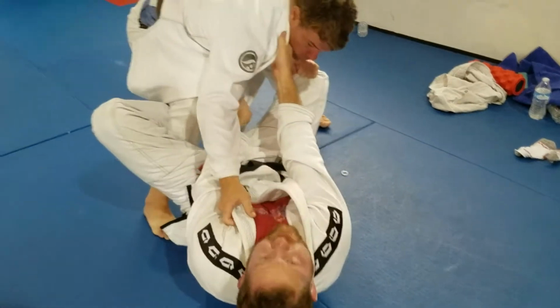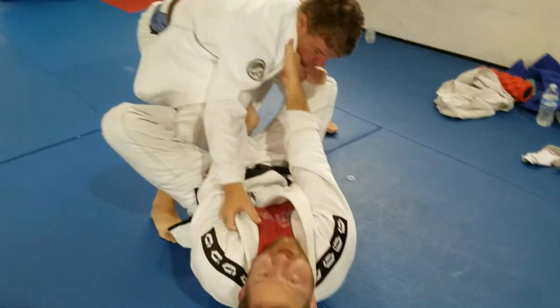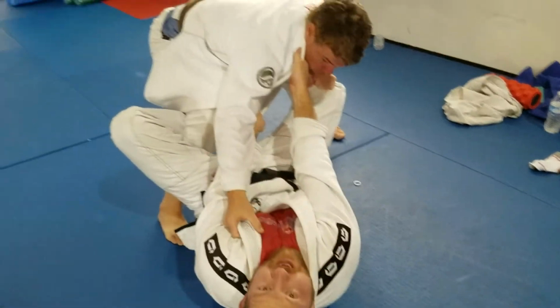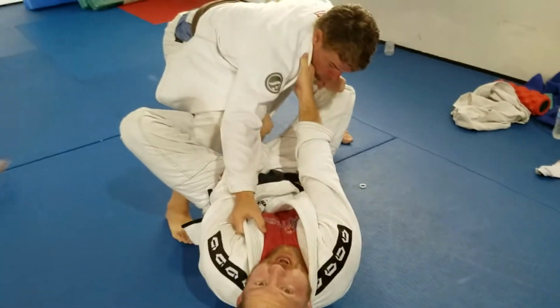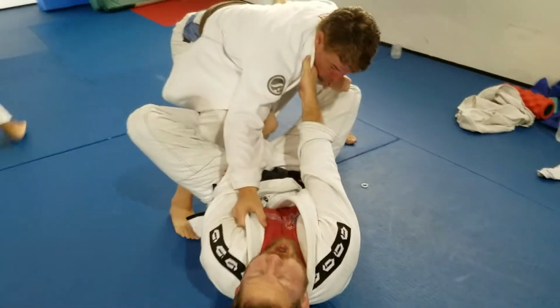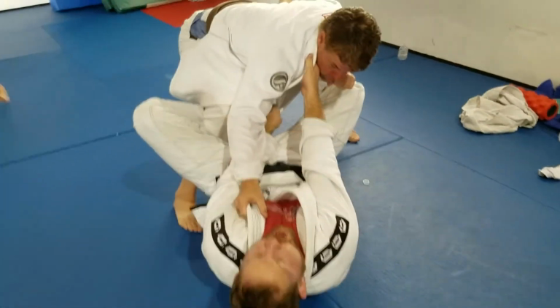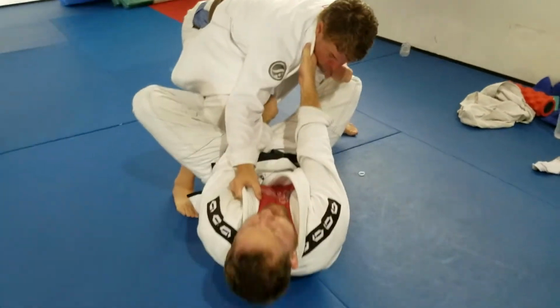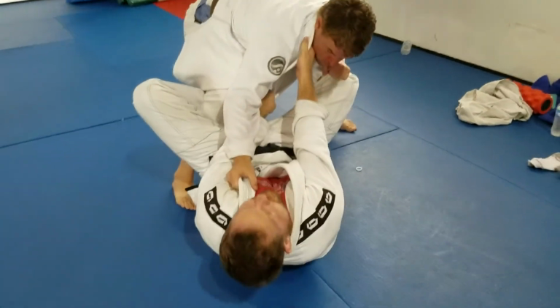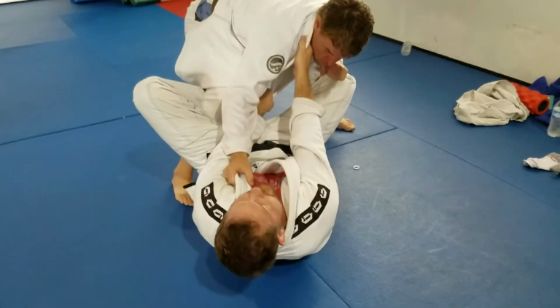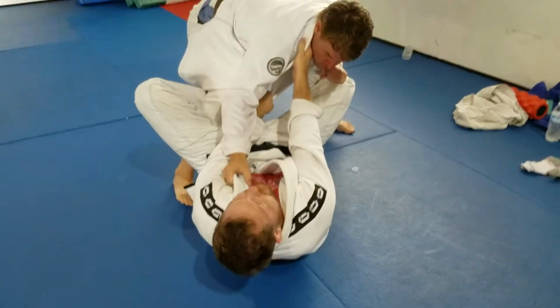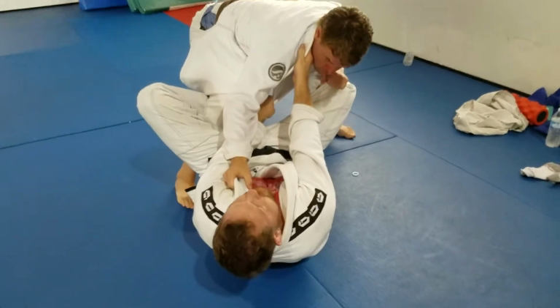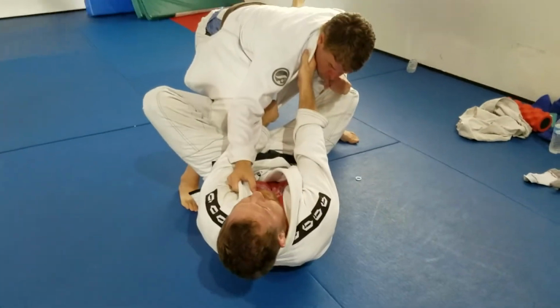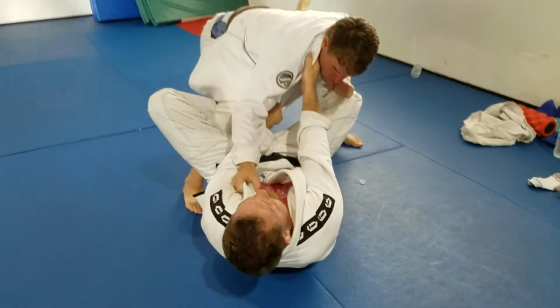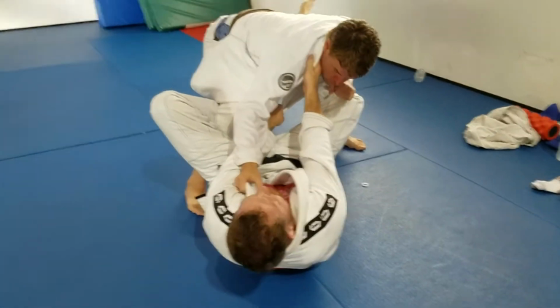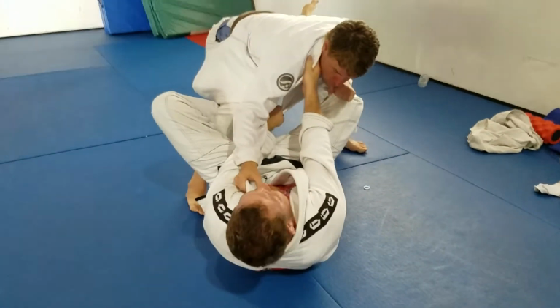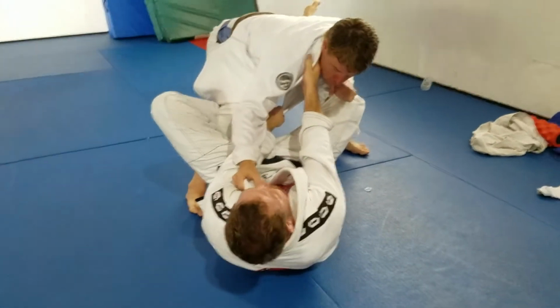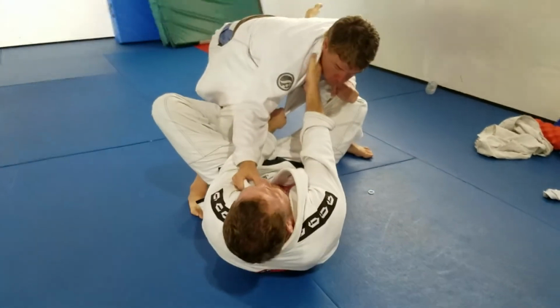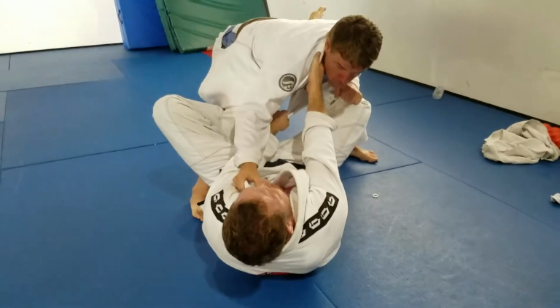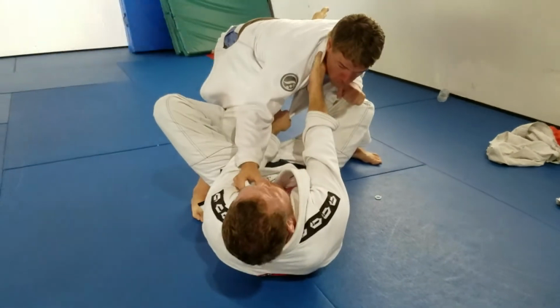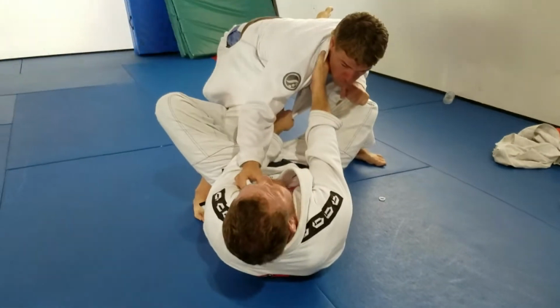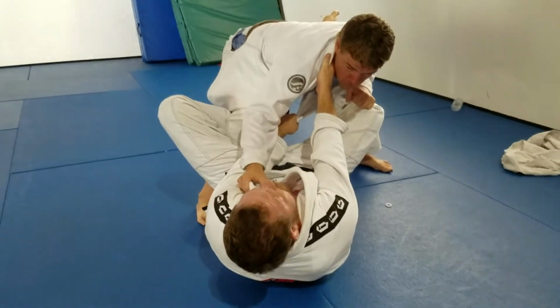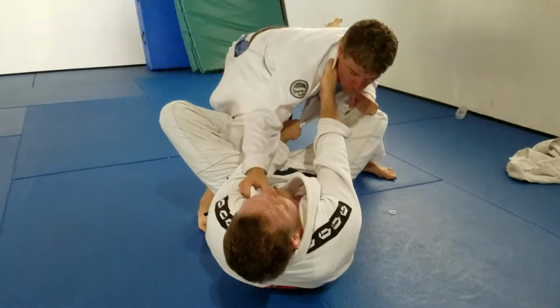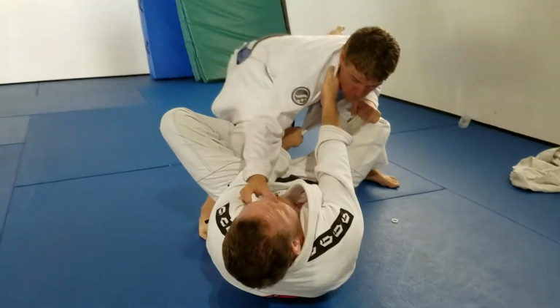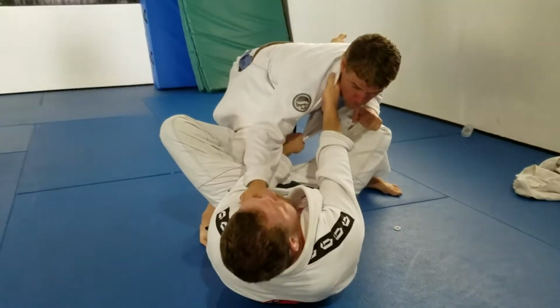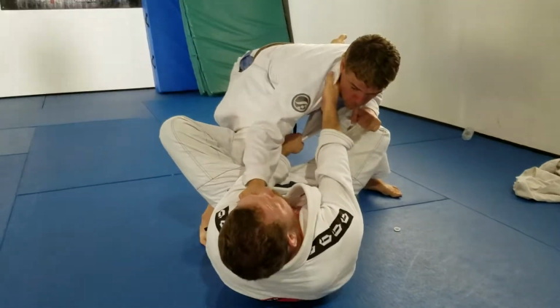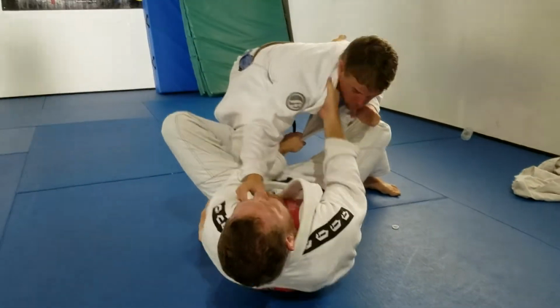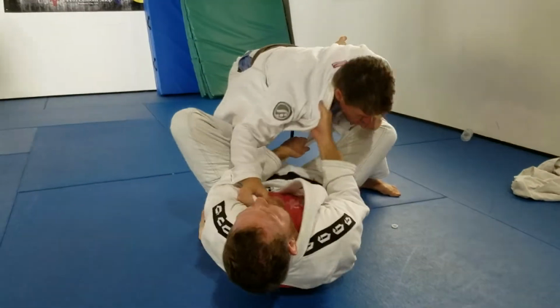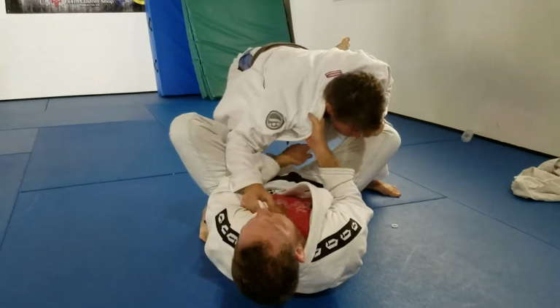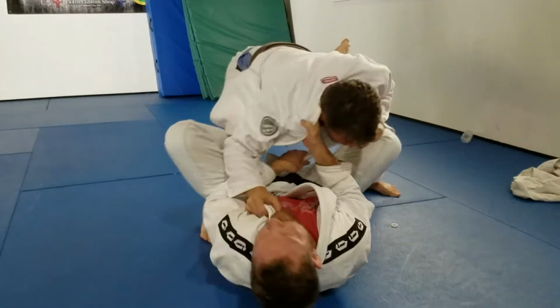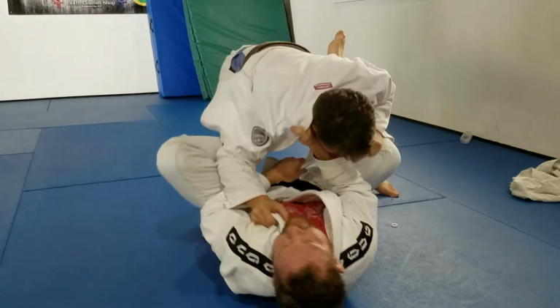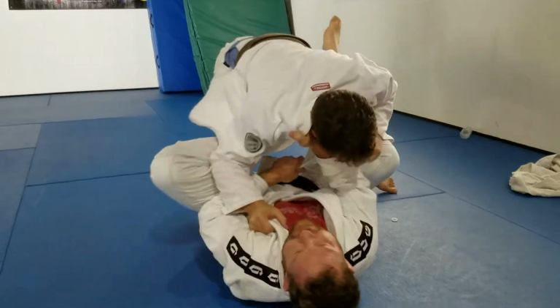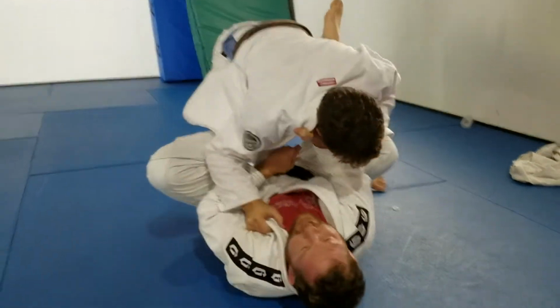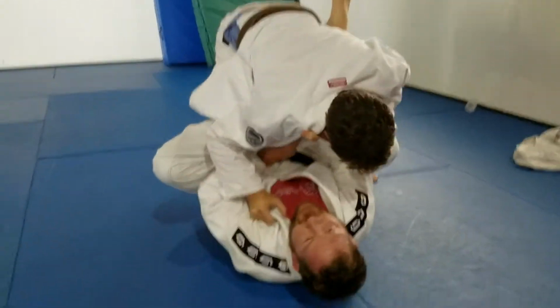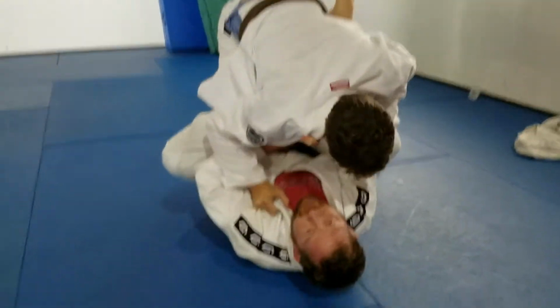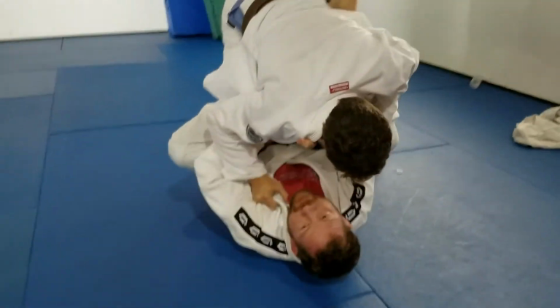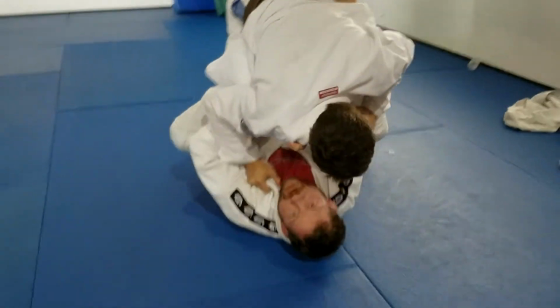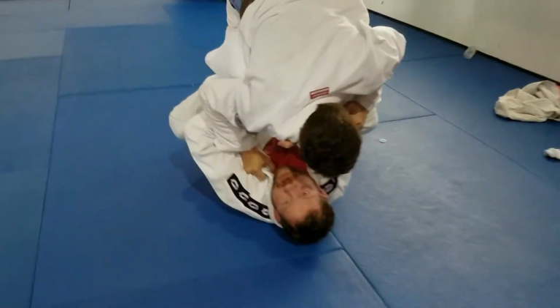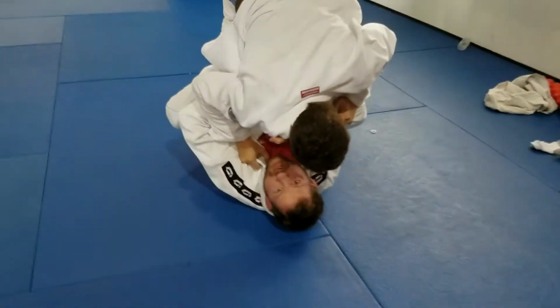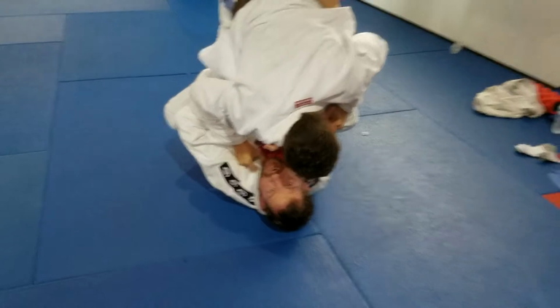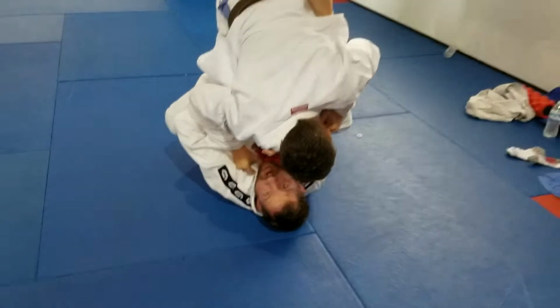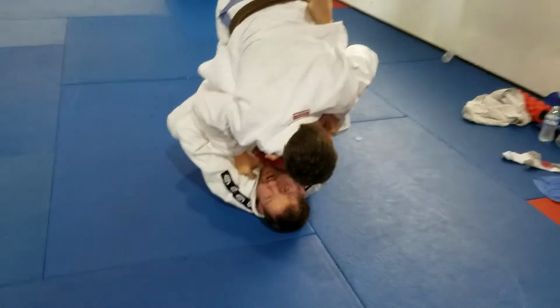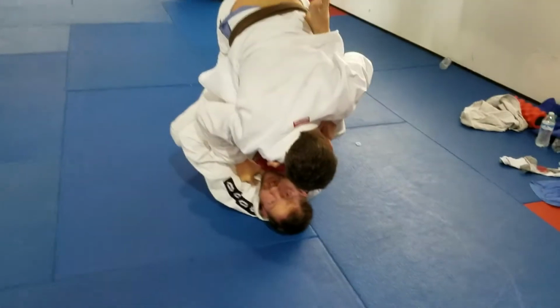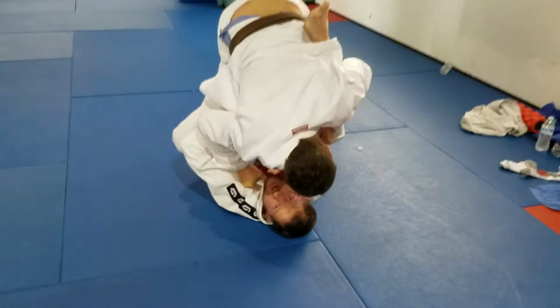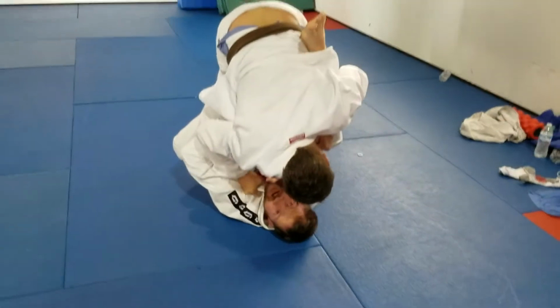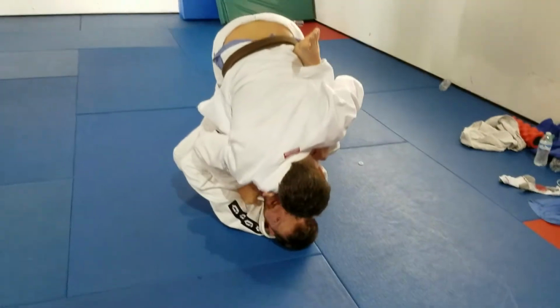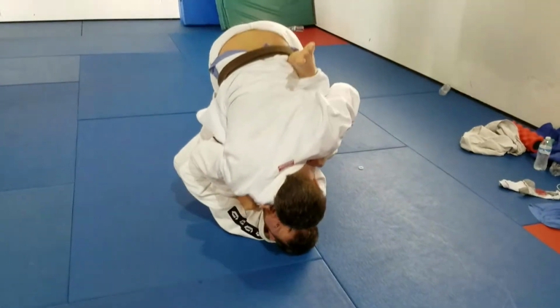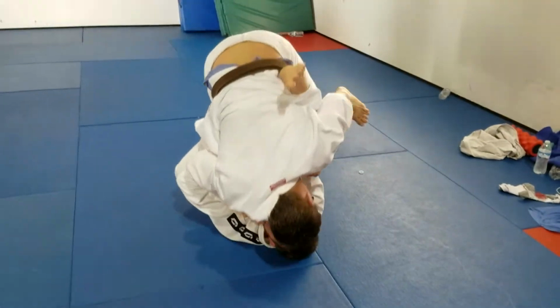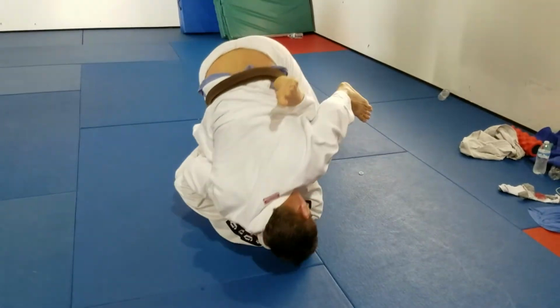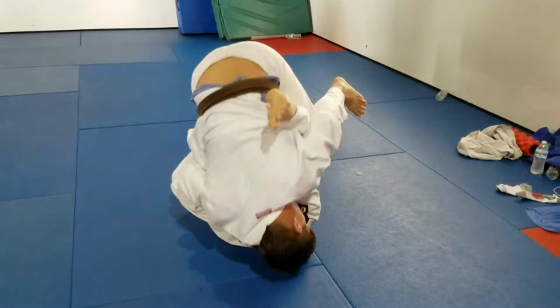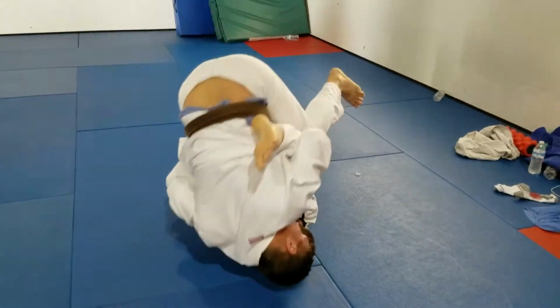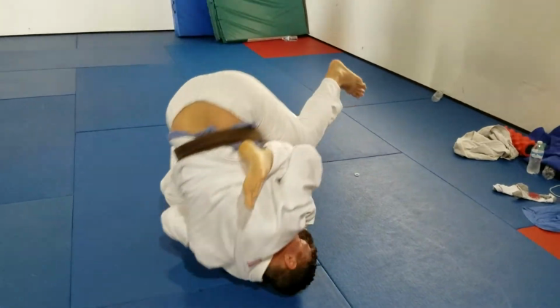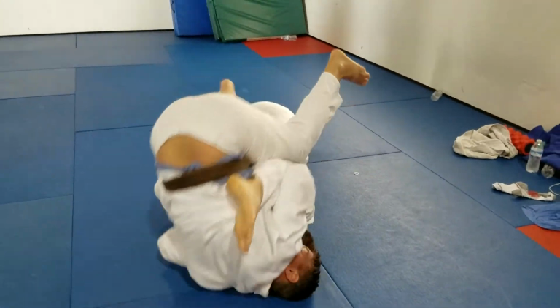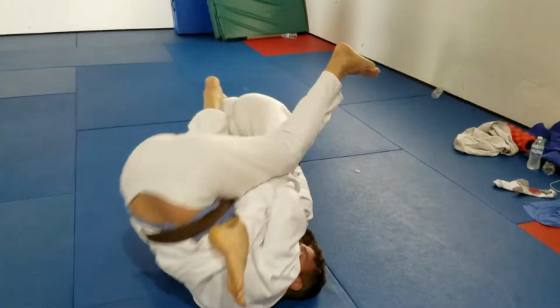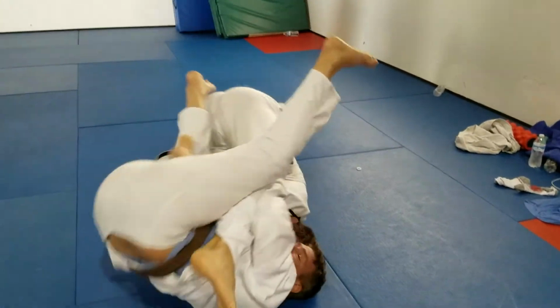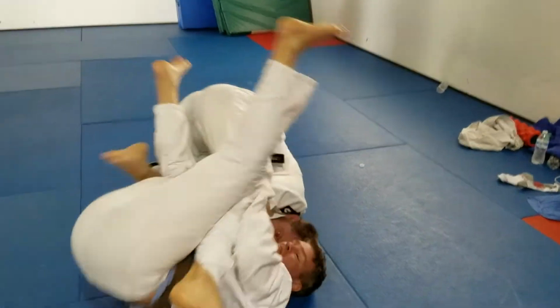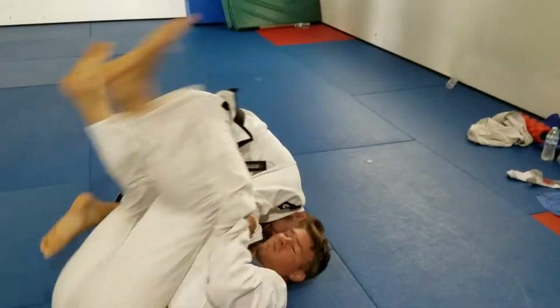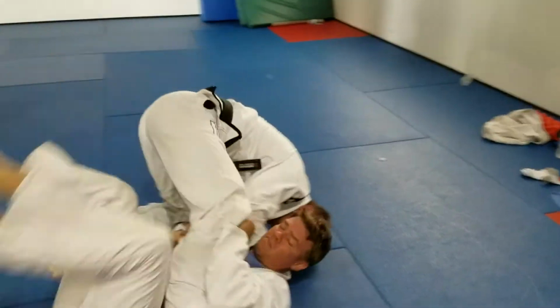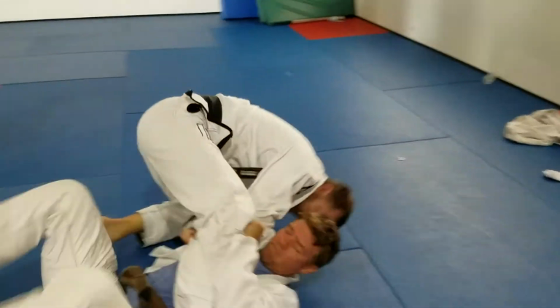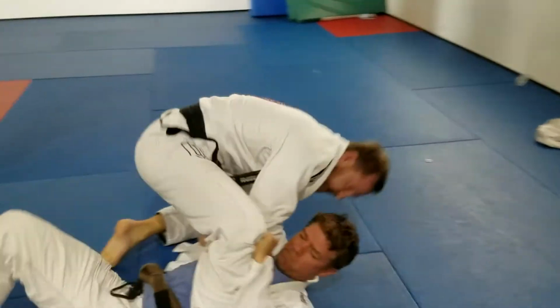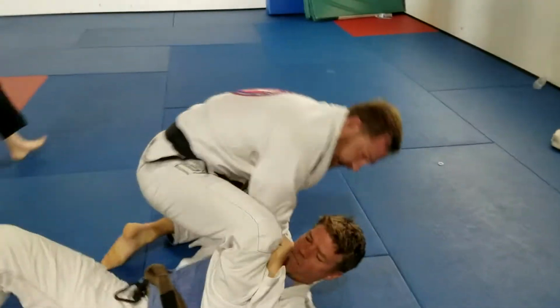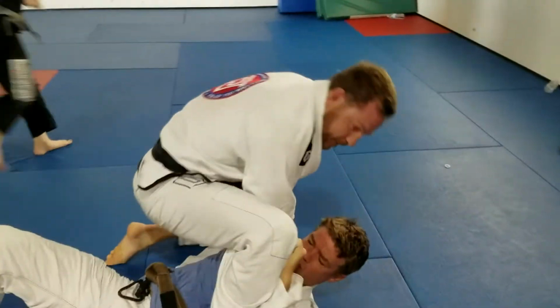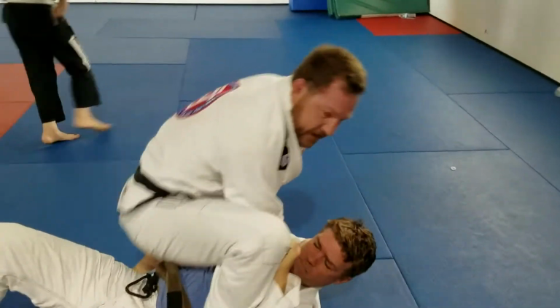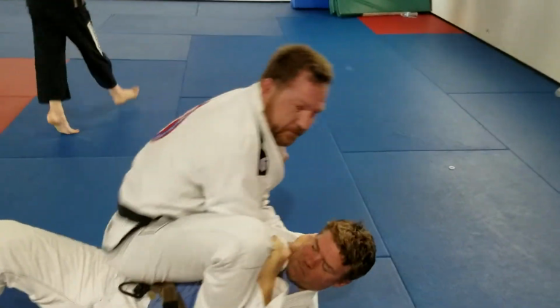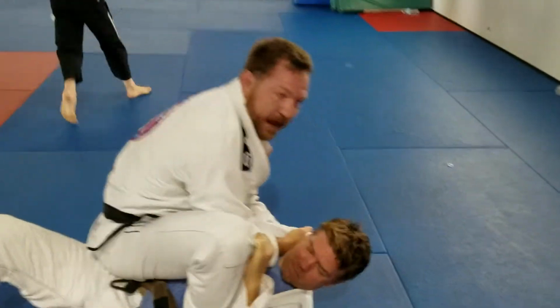Now all I'm going to do is elevate him and pull him over the top. Now I'm going to sweep and come in the bow.